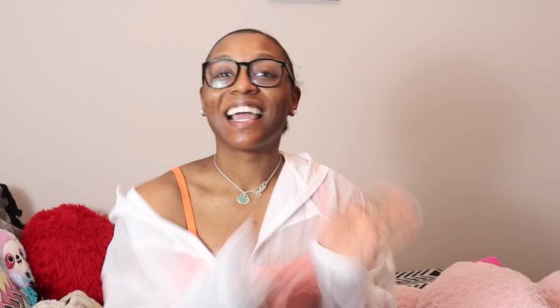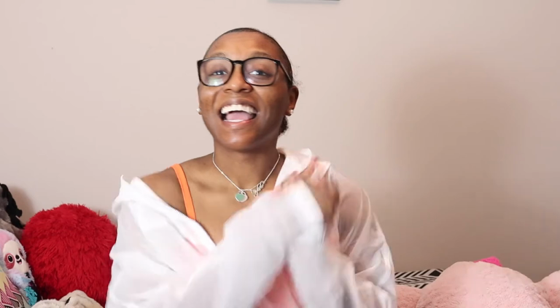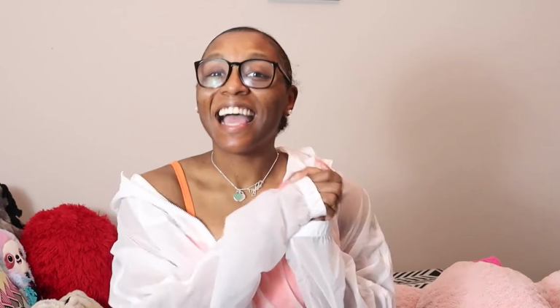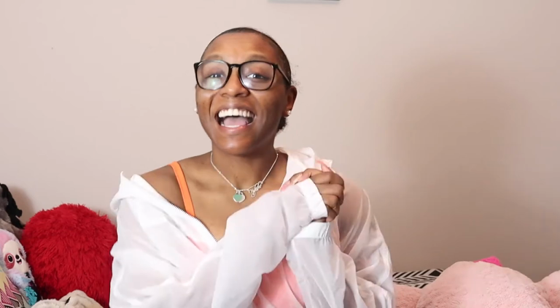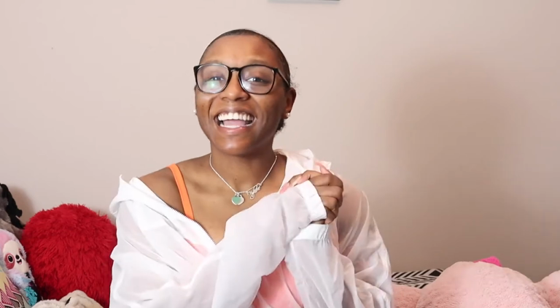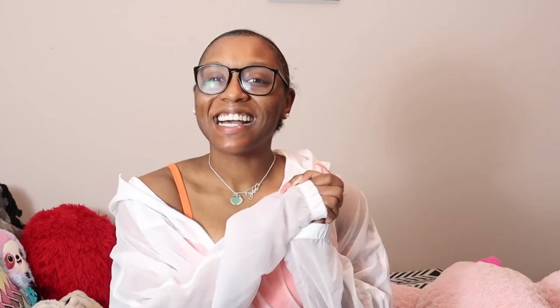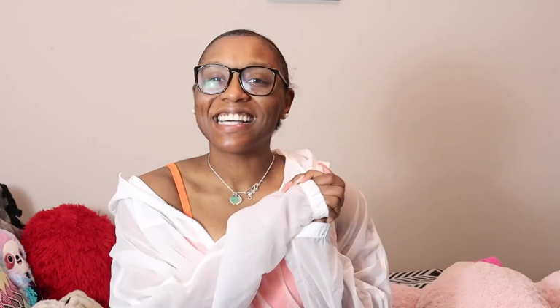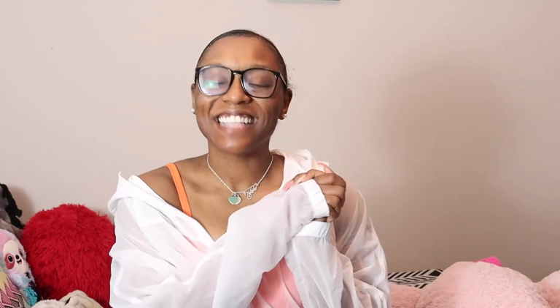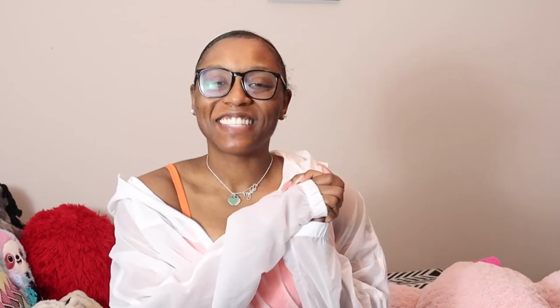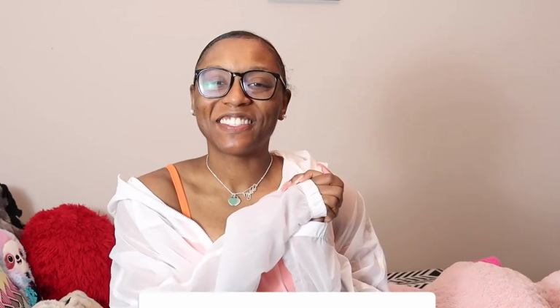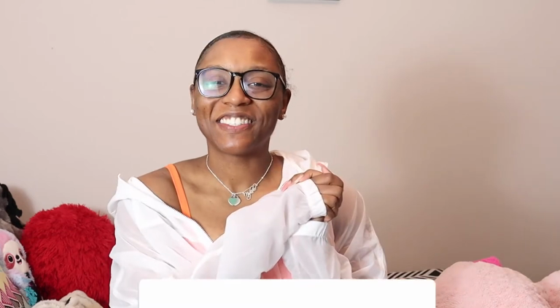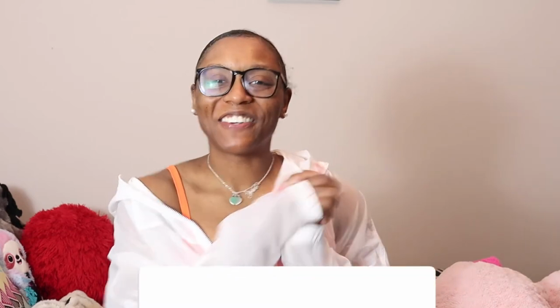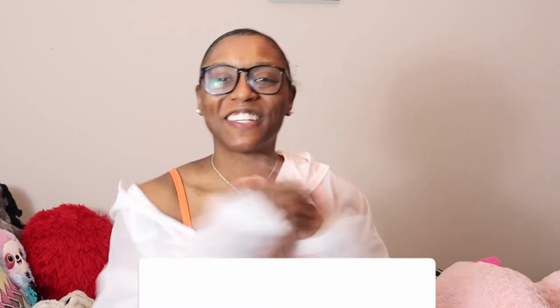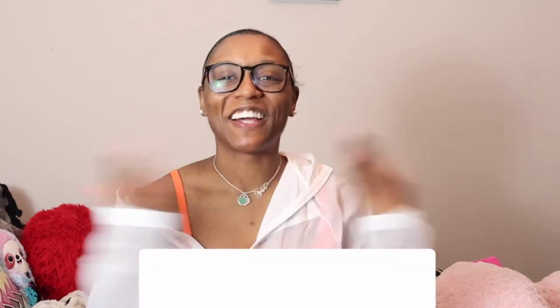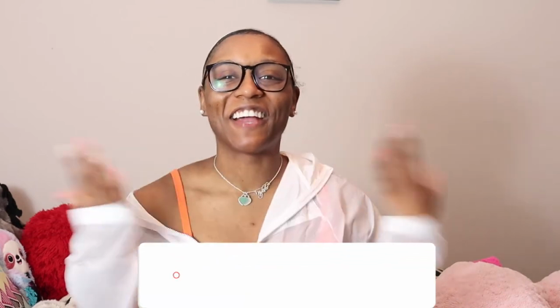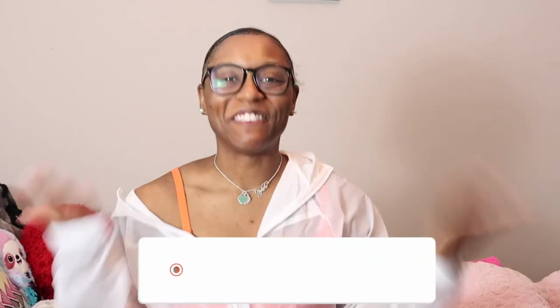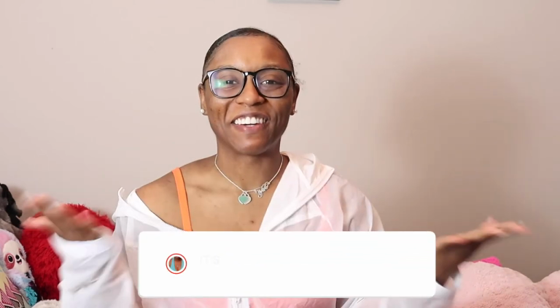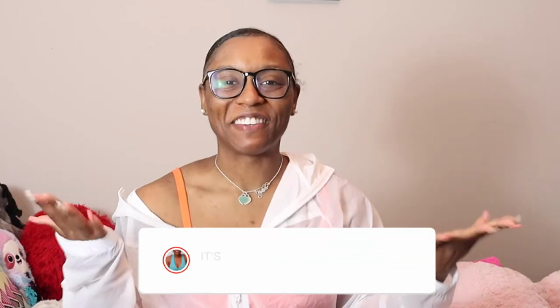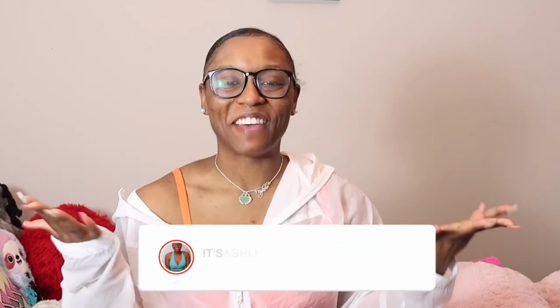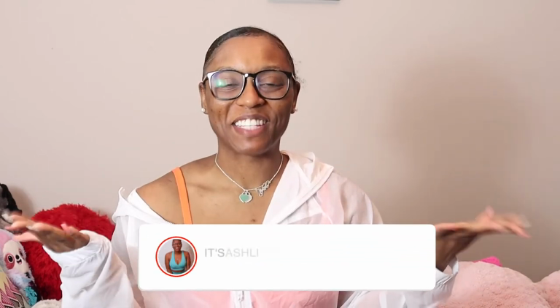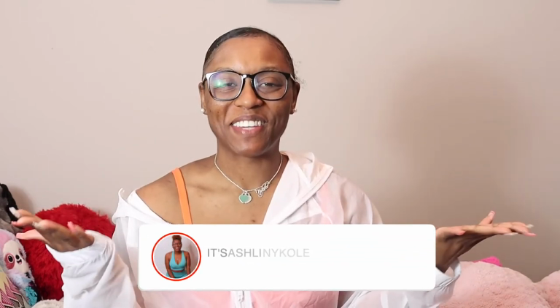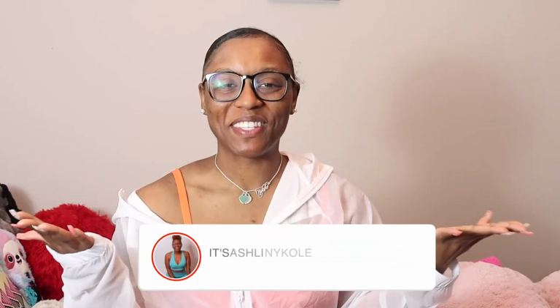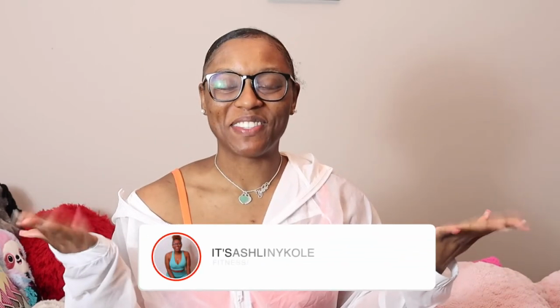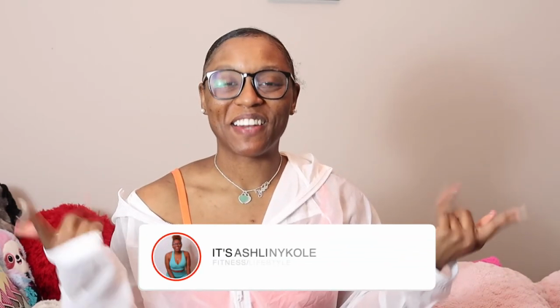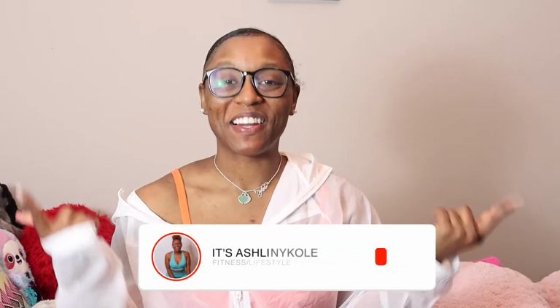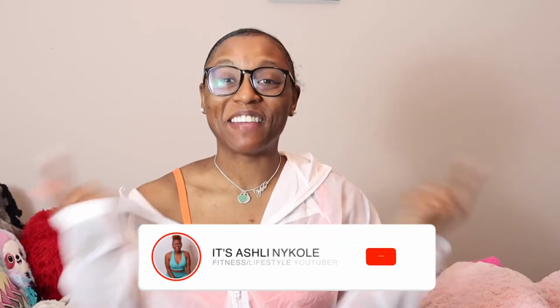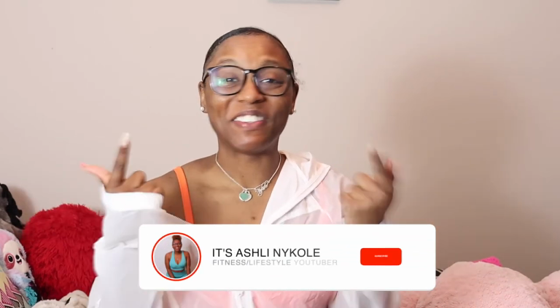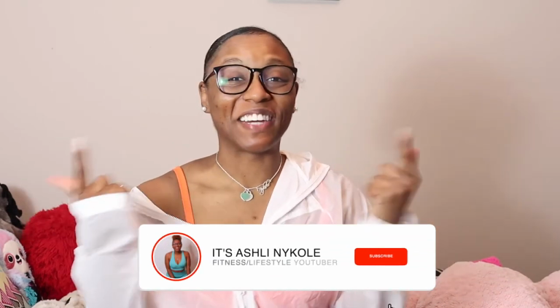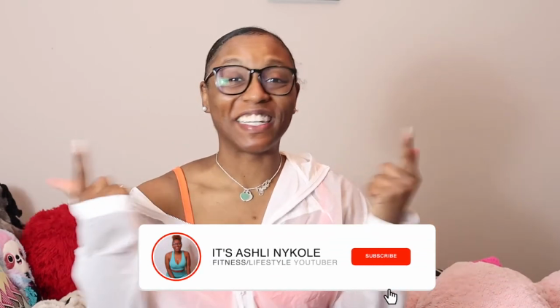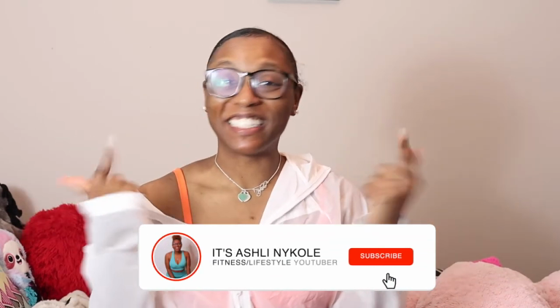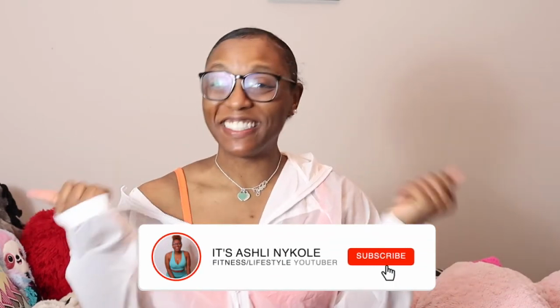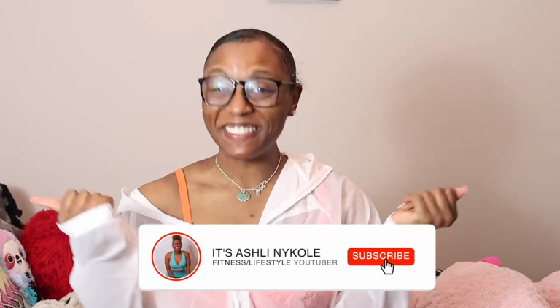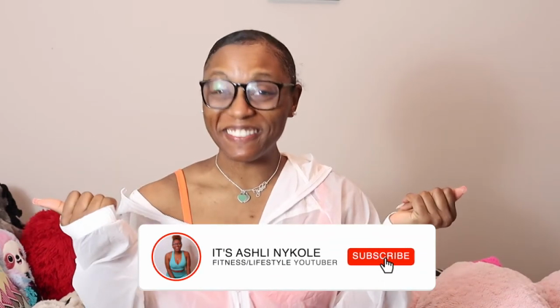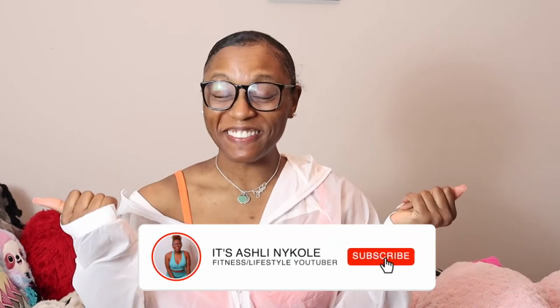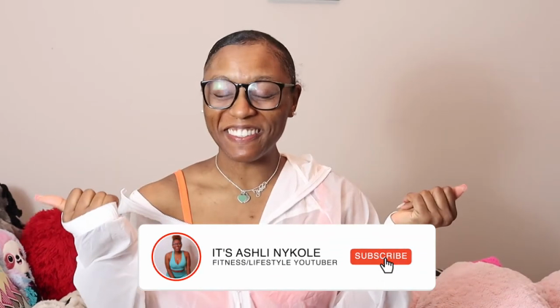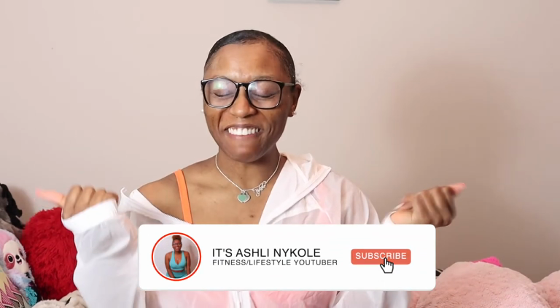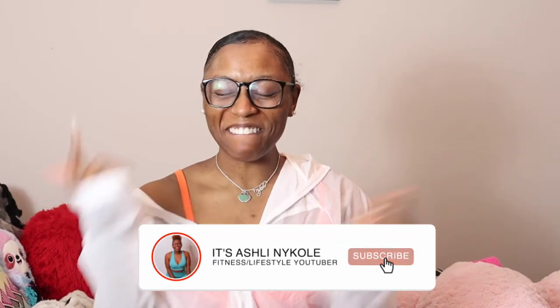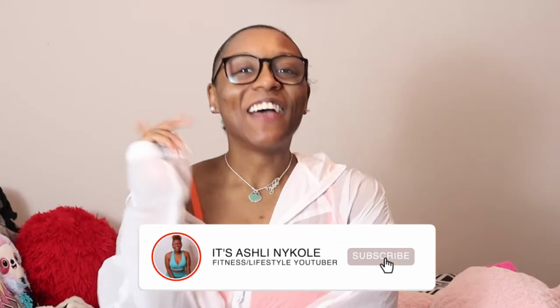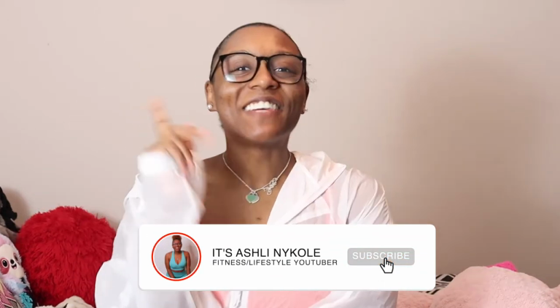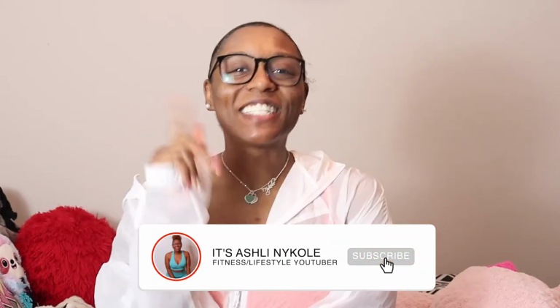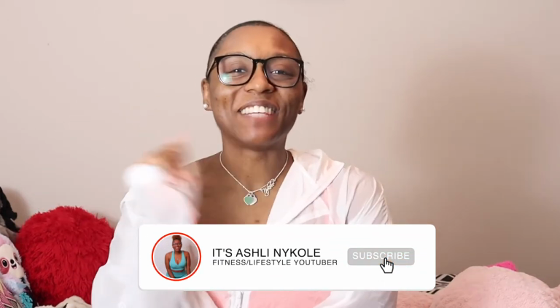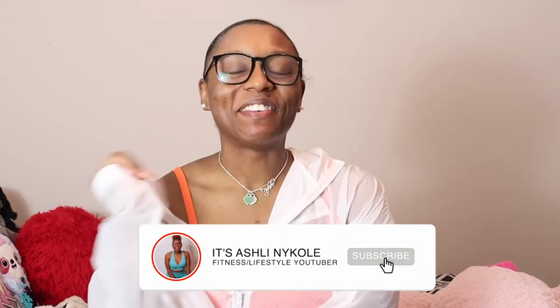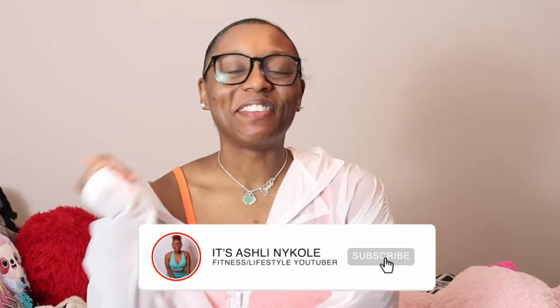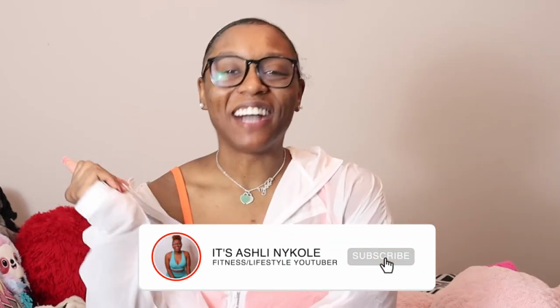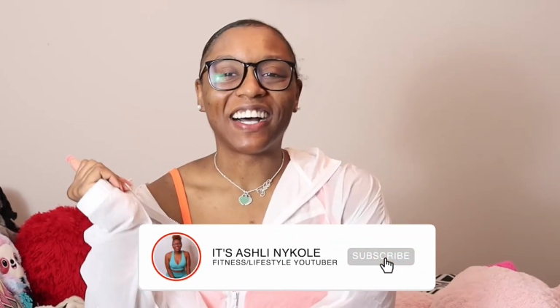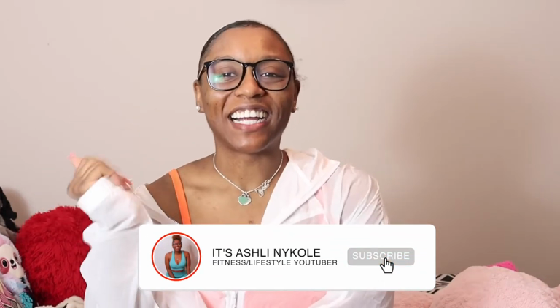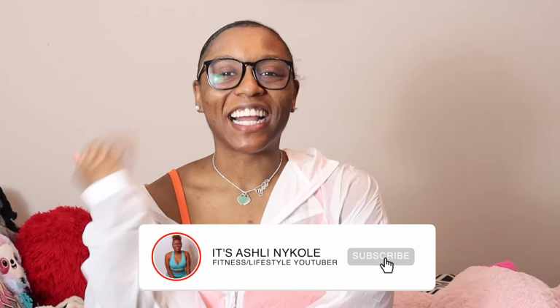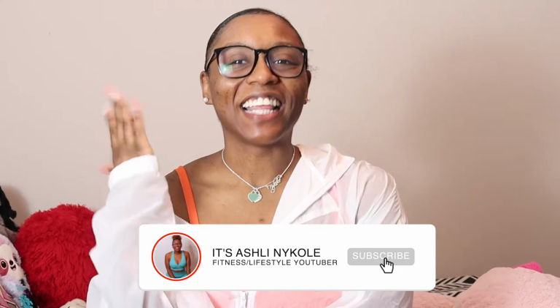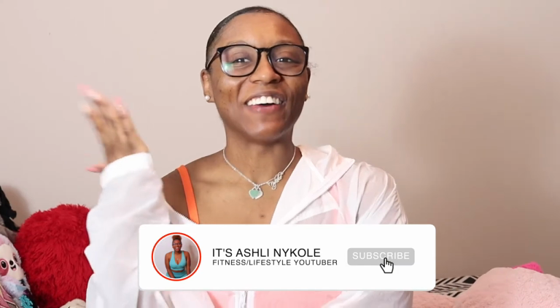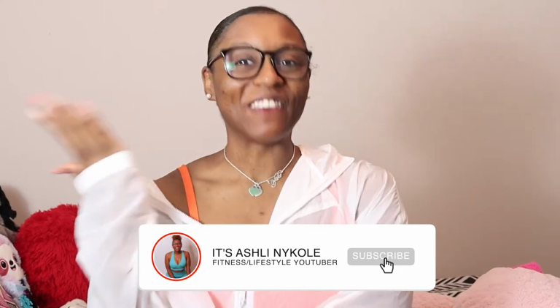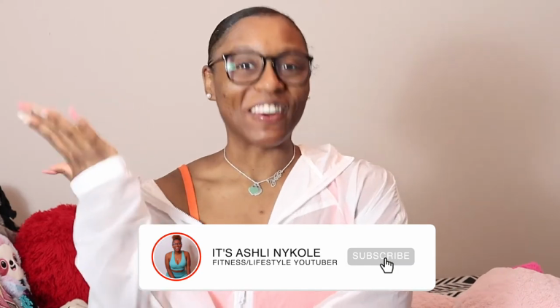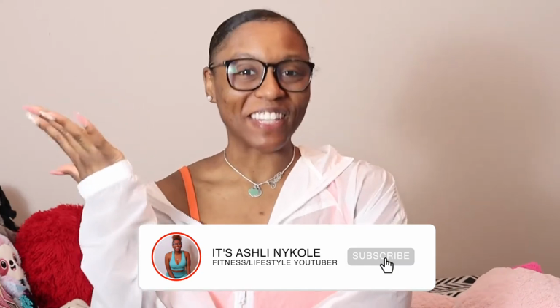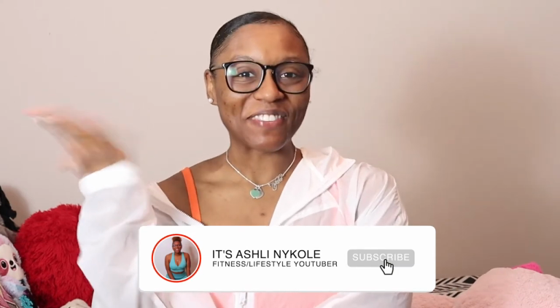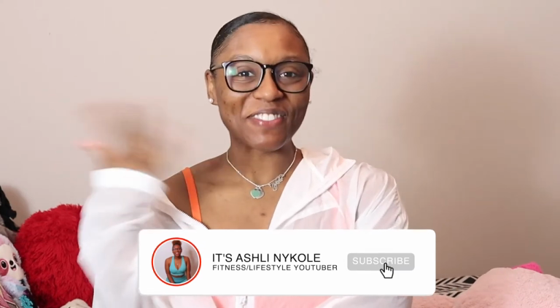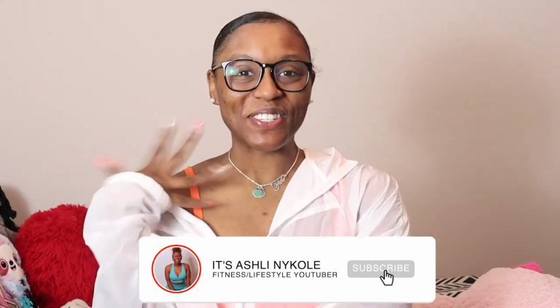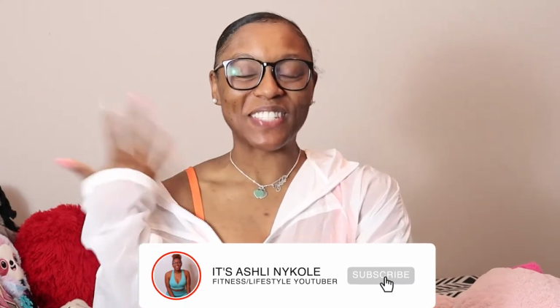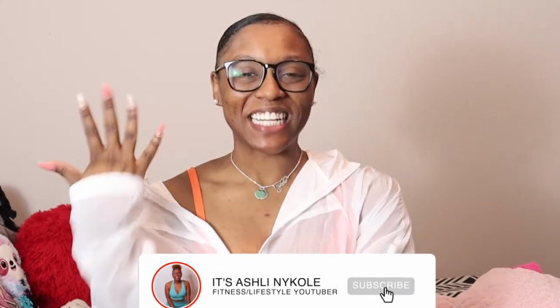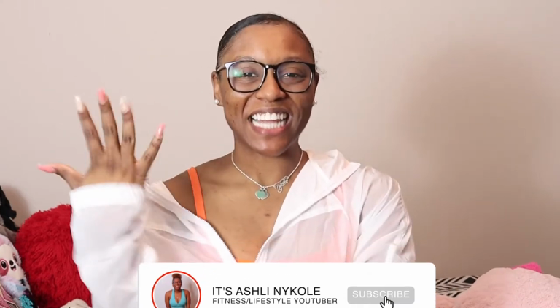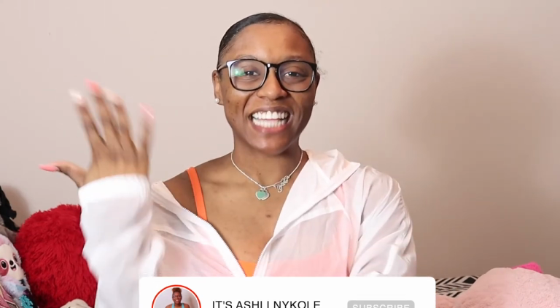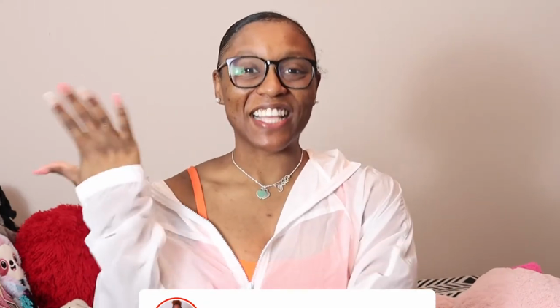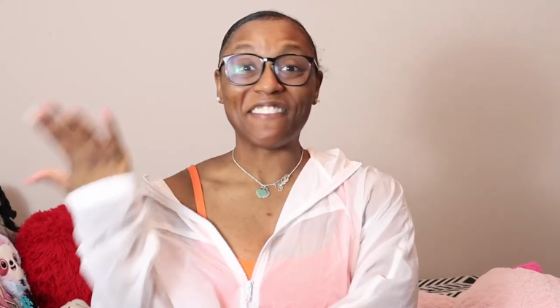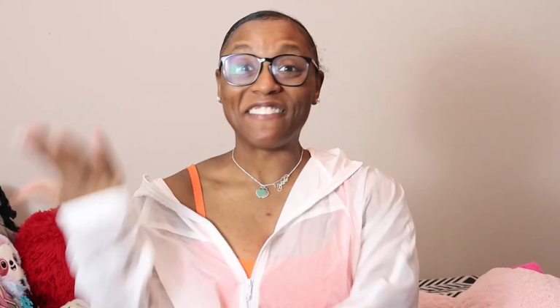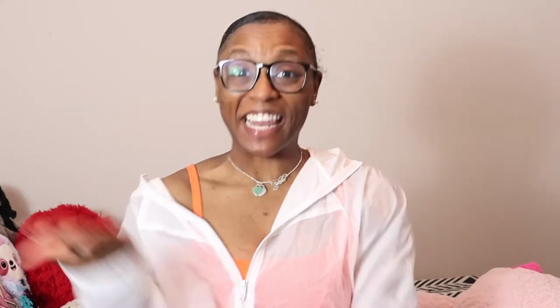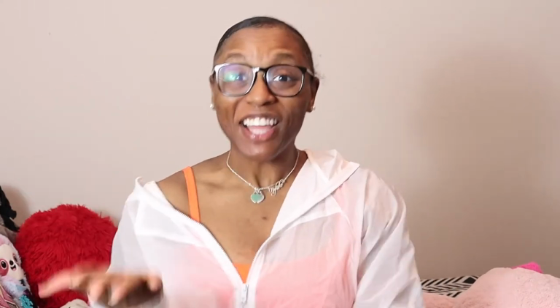Hi guys, Ashley Nicole here and welcome back to my YouTube channel, and if you are new, welcome to today's video.